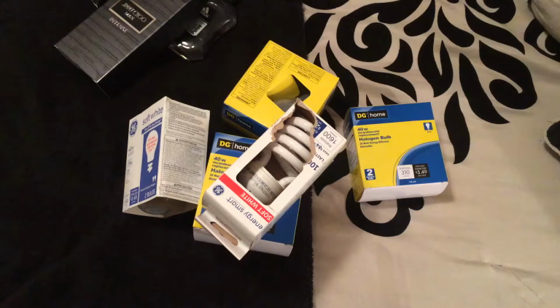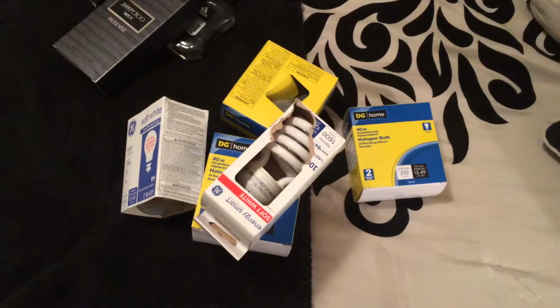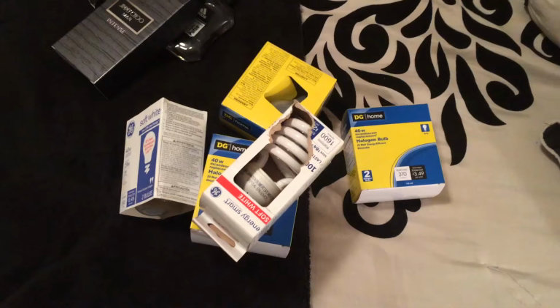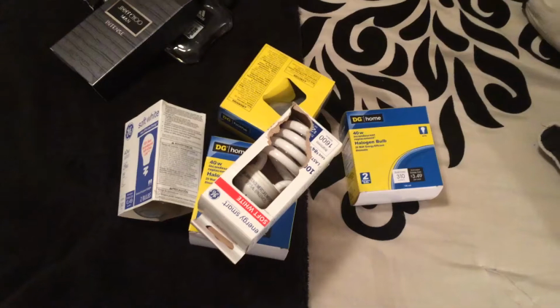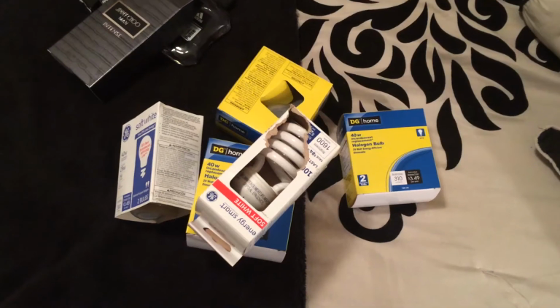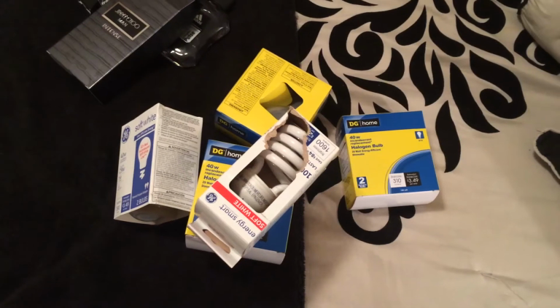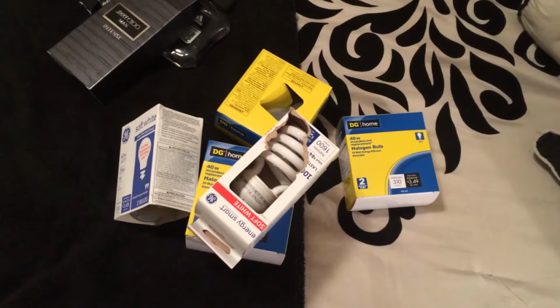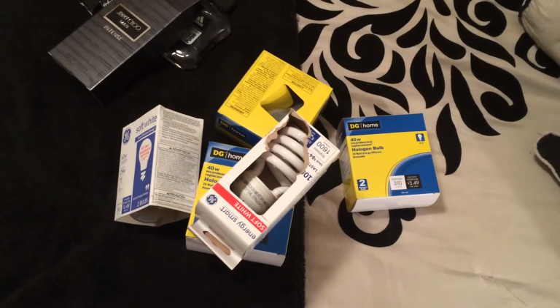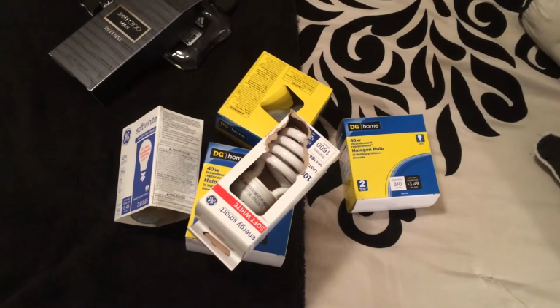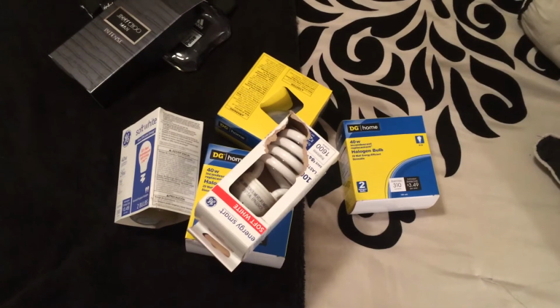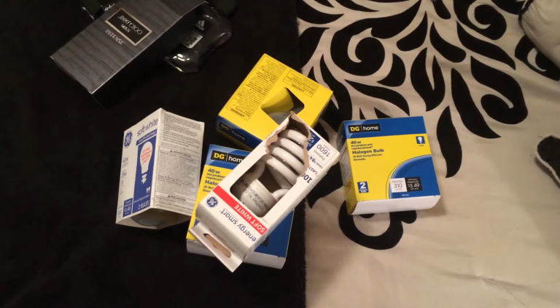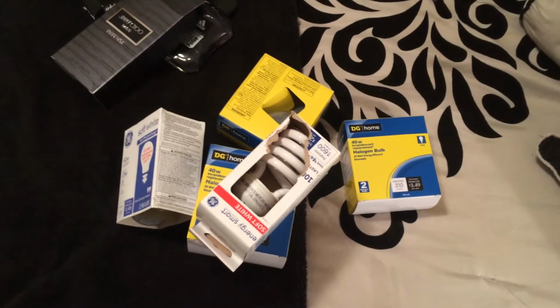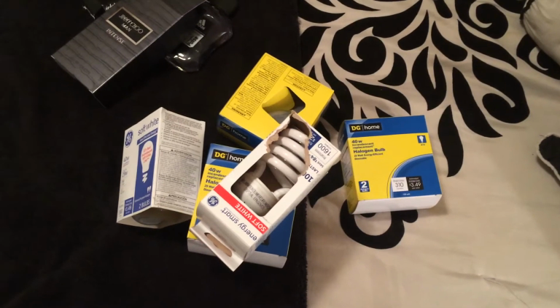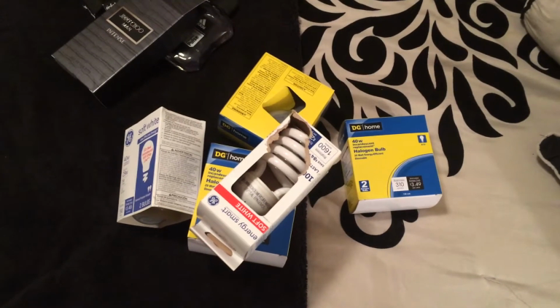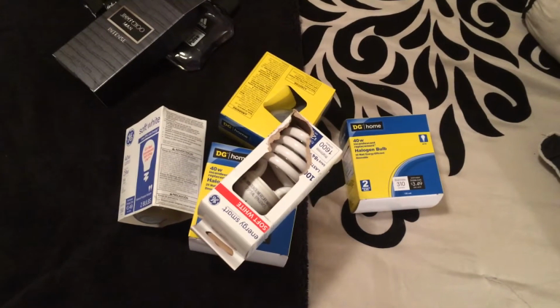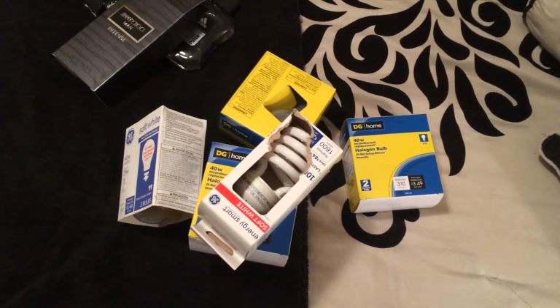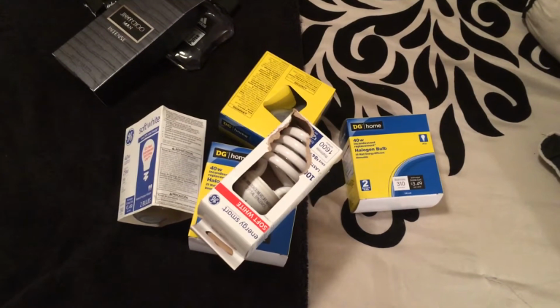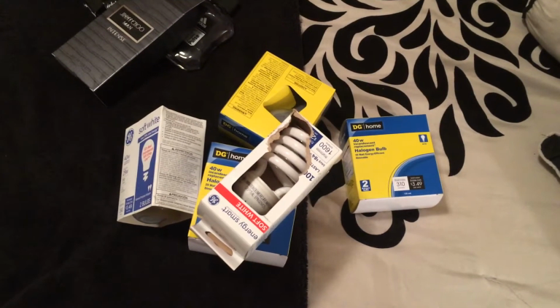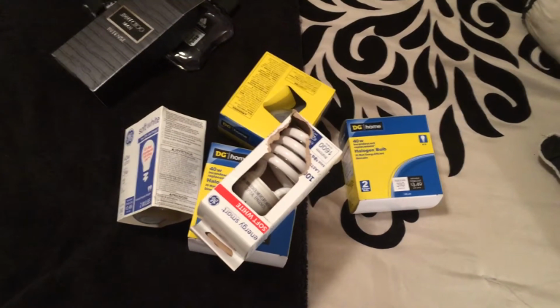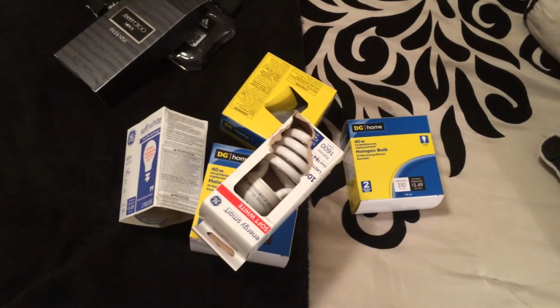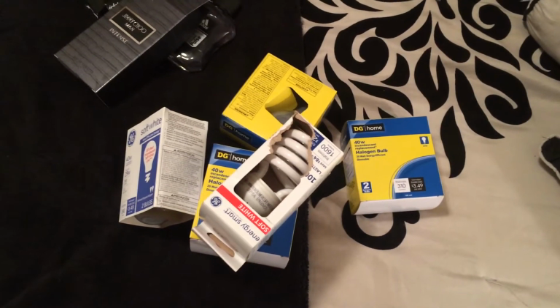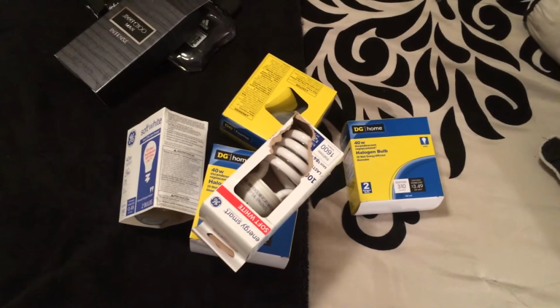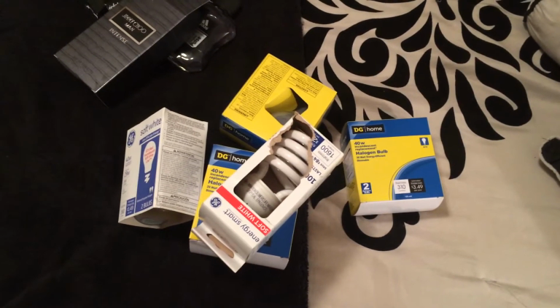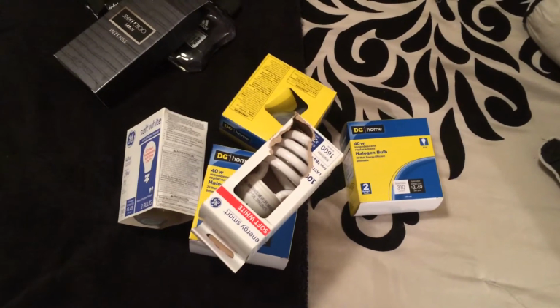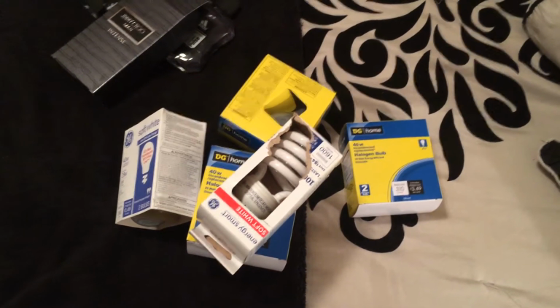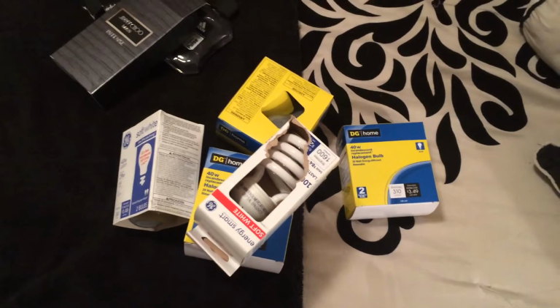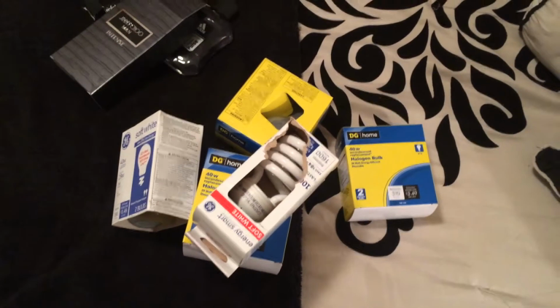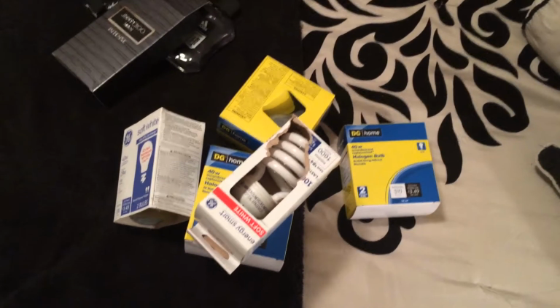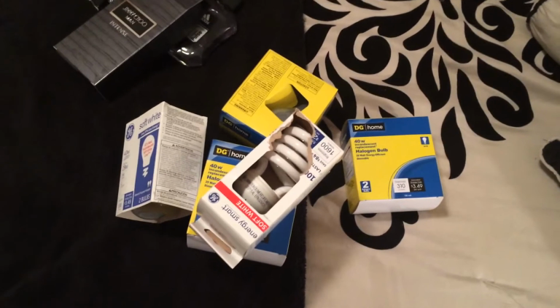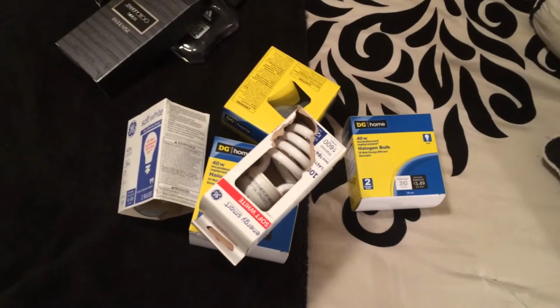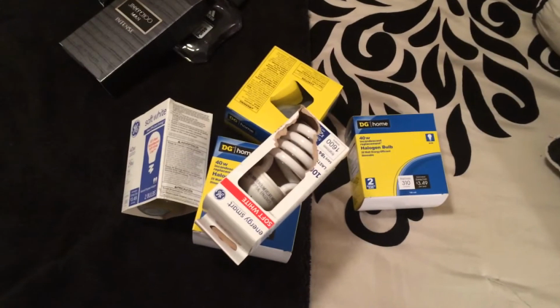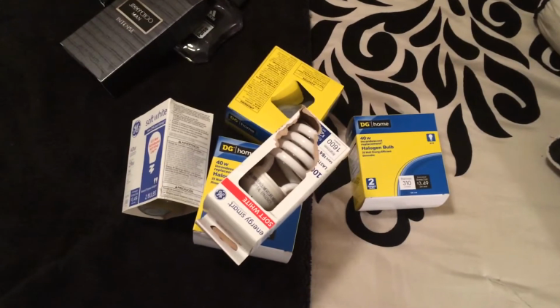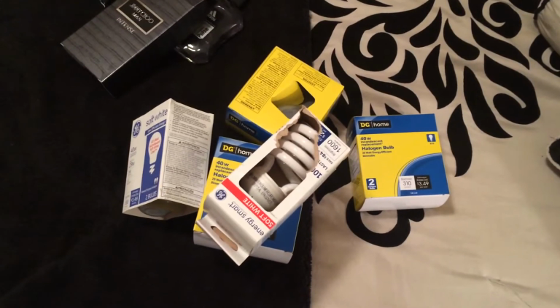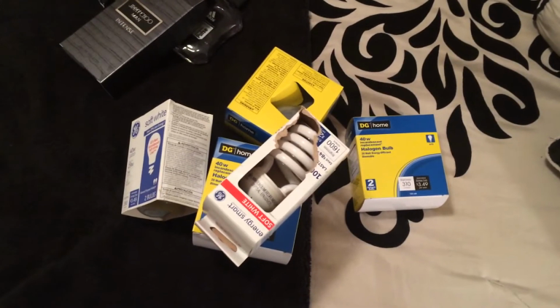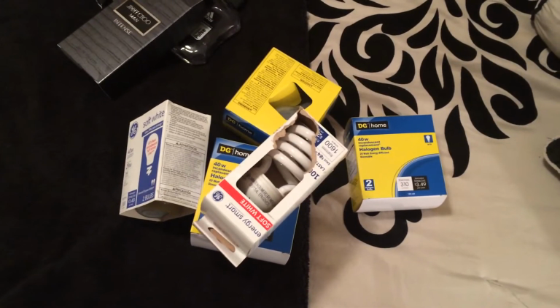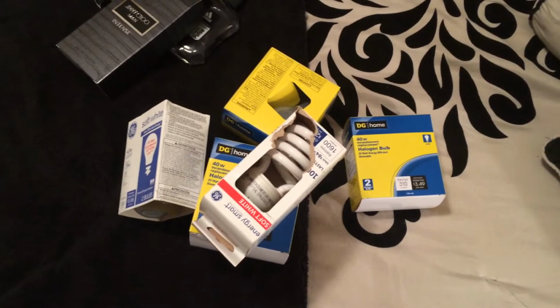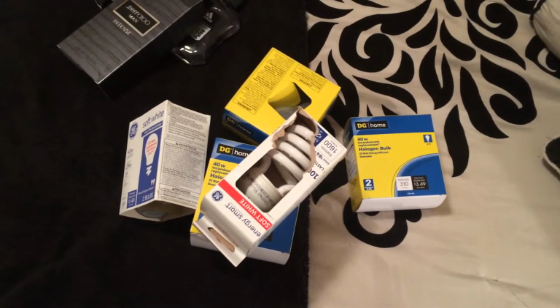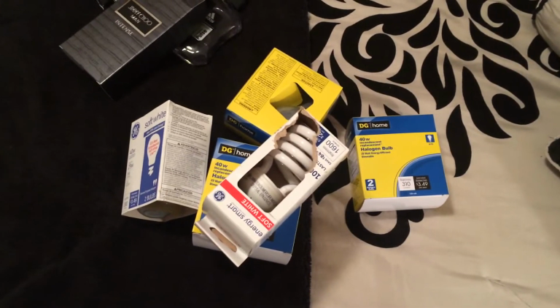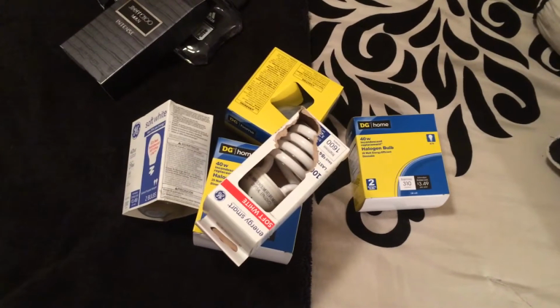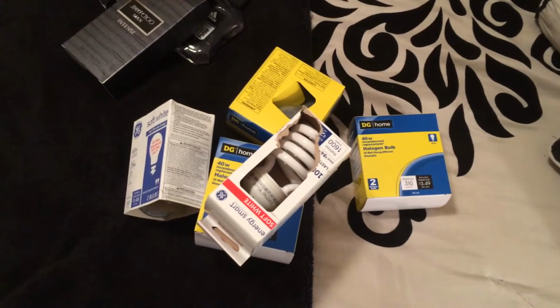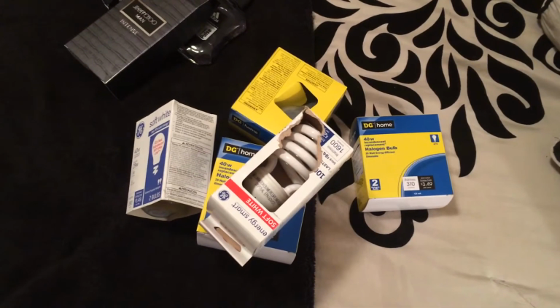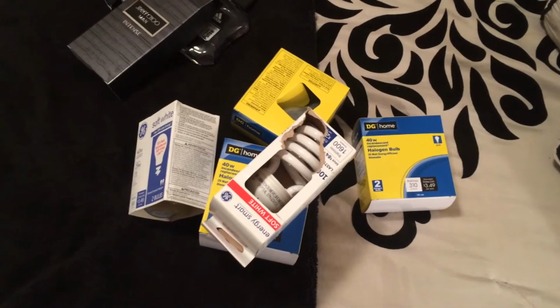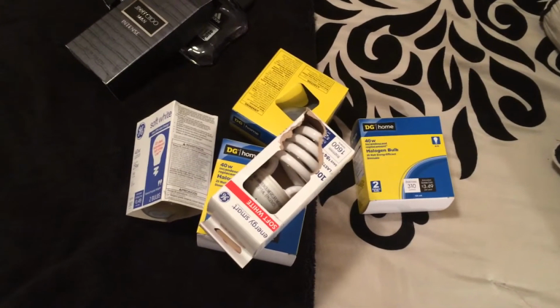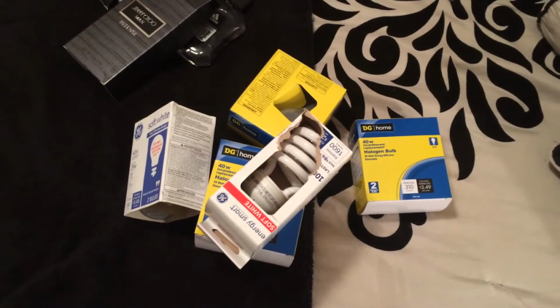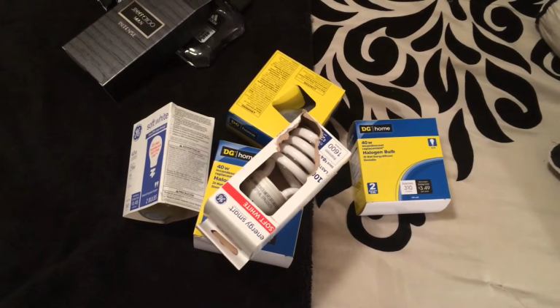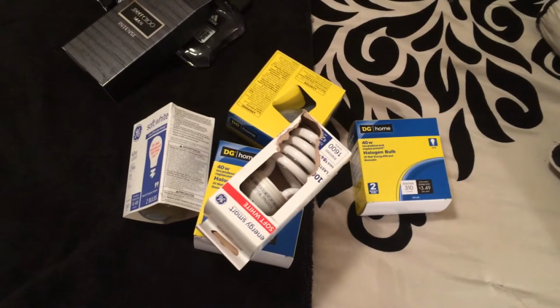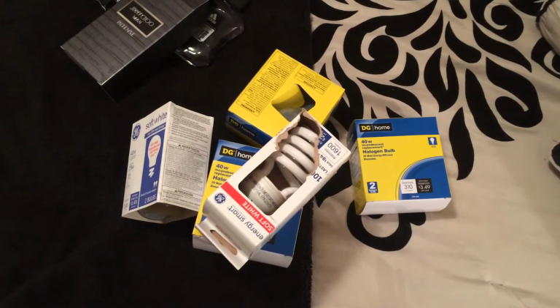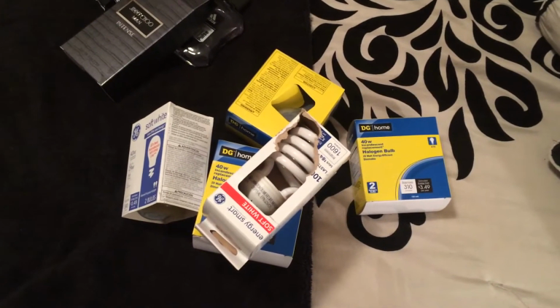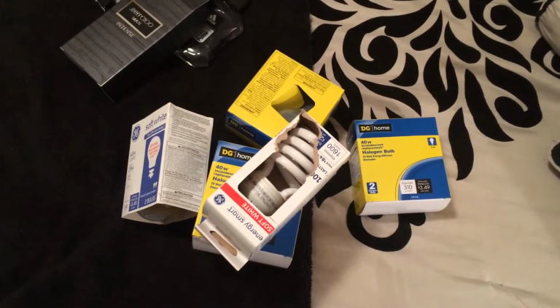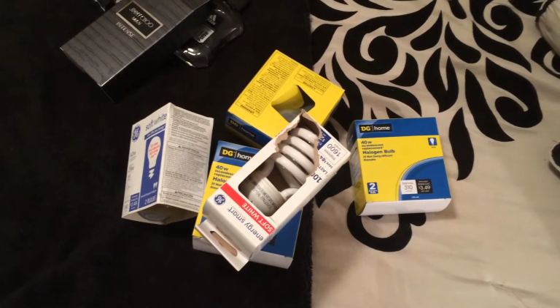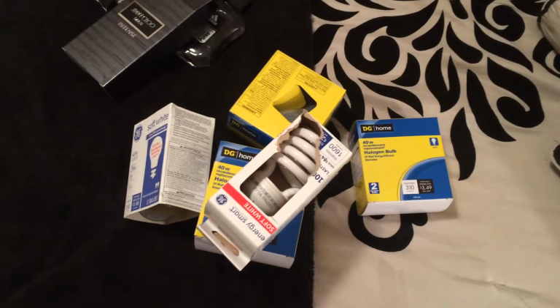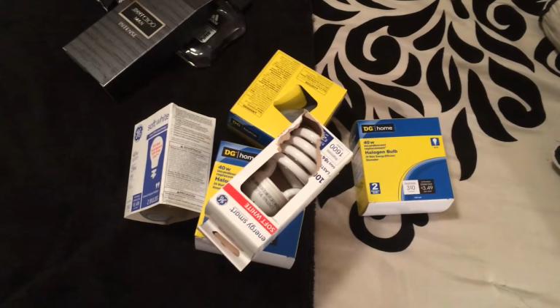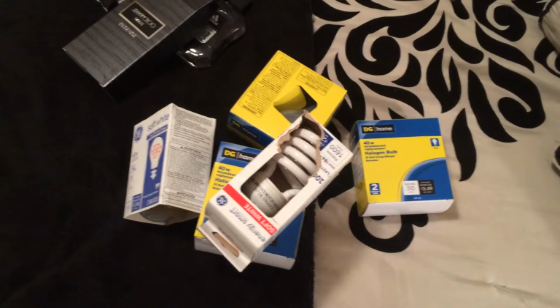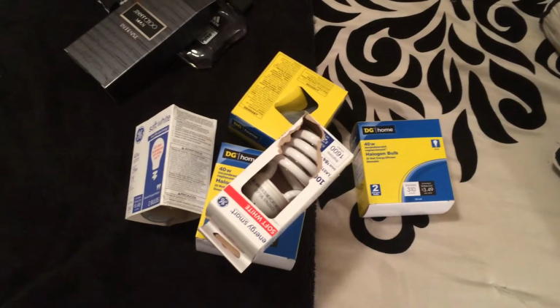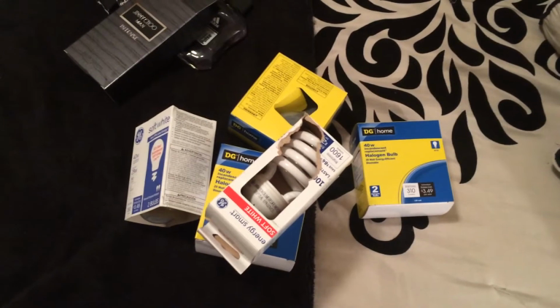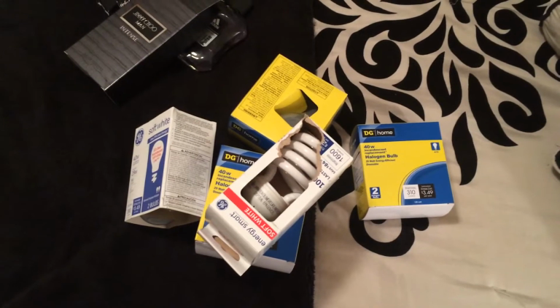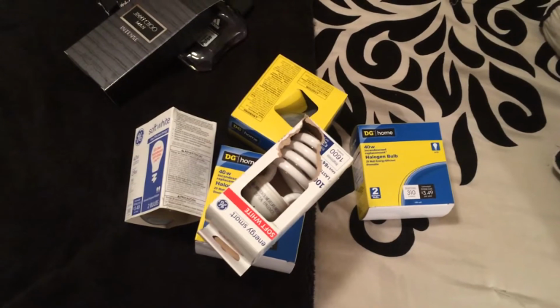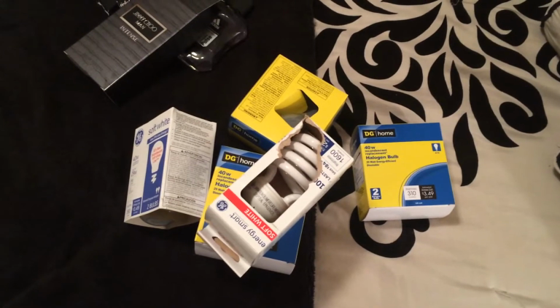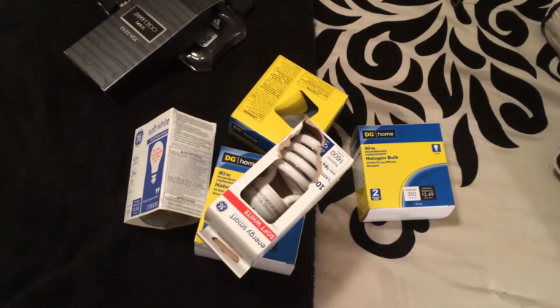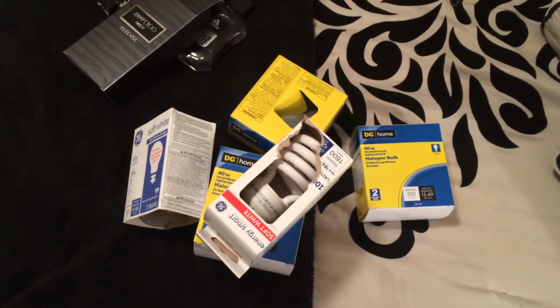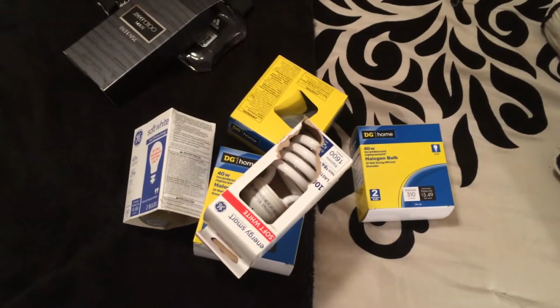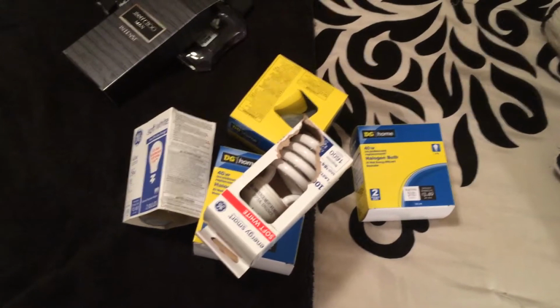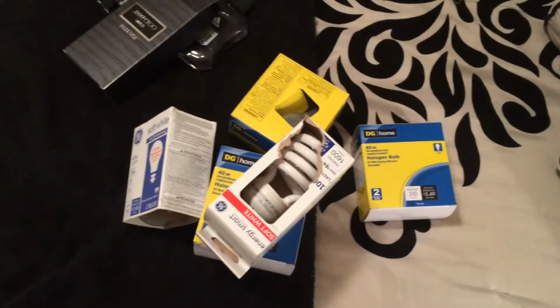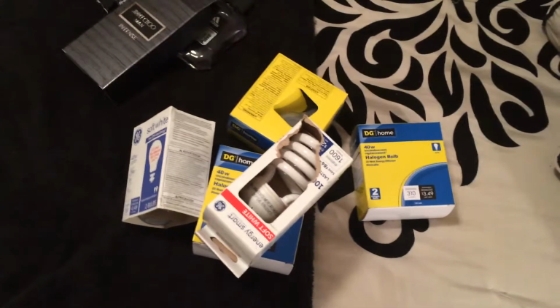Hi guys, I'm back with another dumpster diving video. I hit a few different stores, so as I go along I'll tell you where I got stuff from.